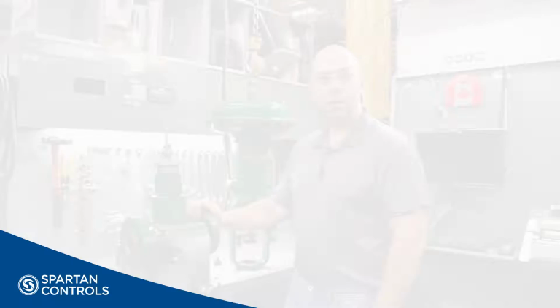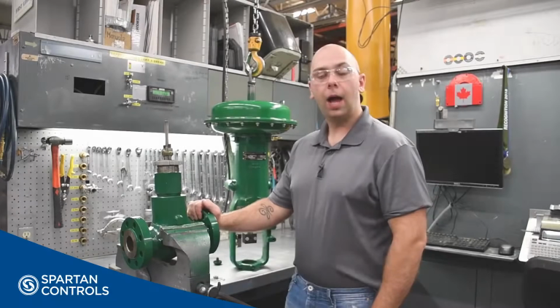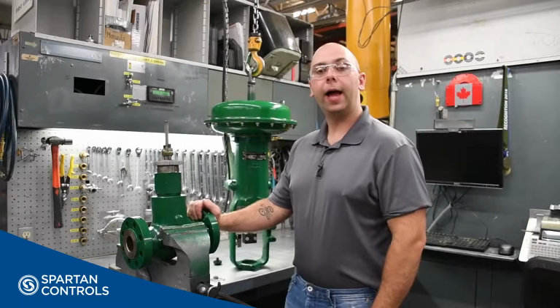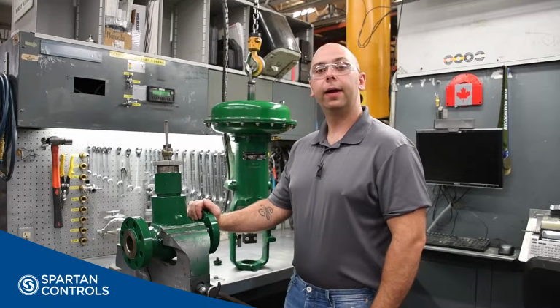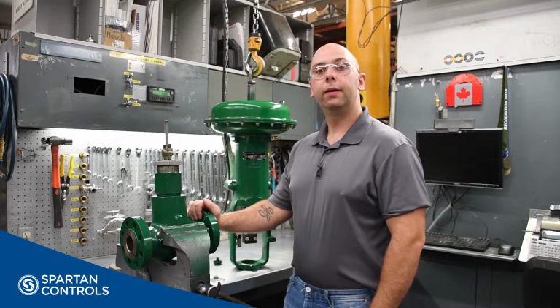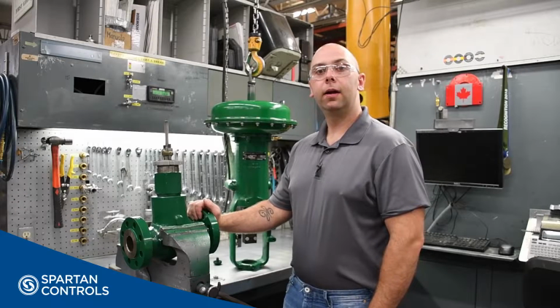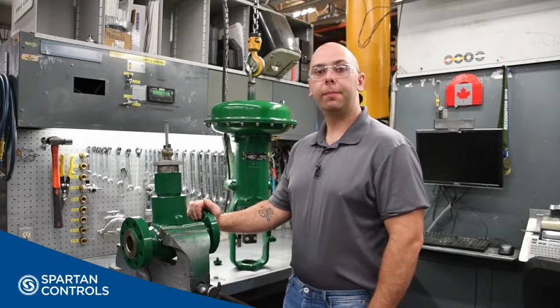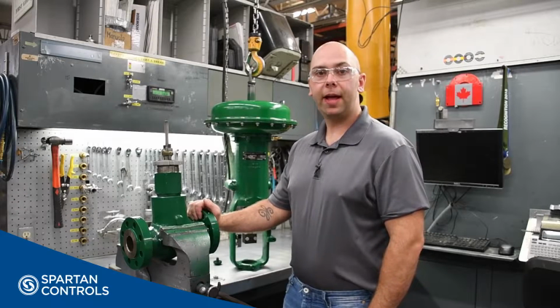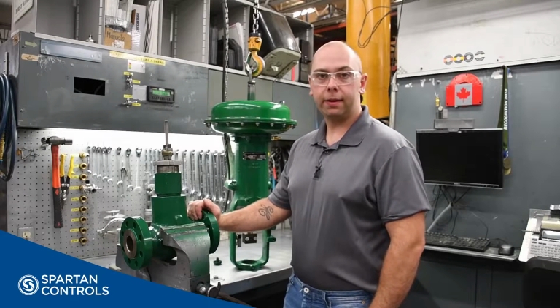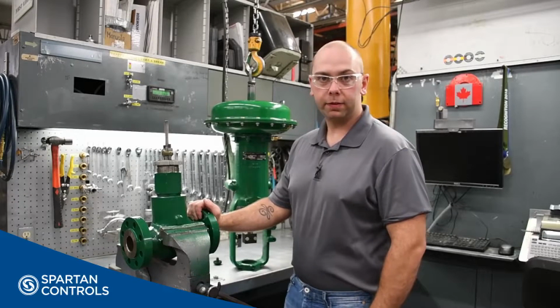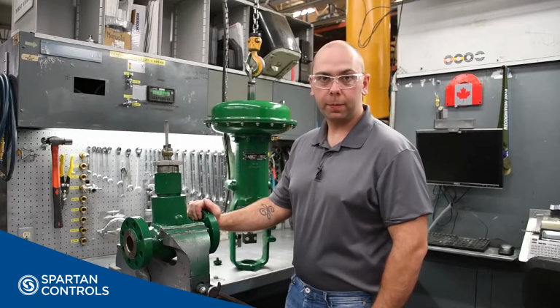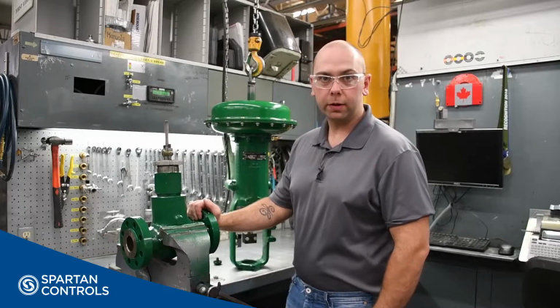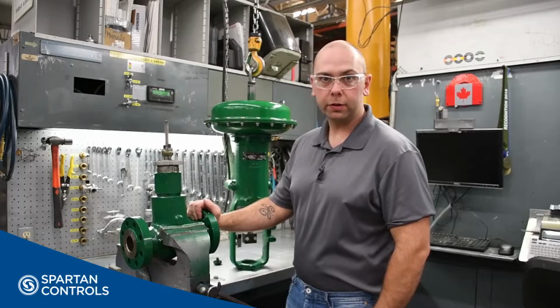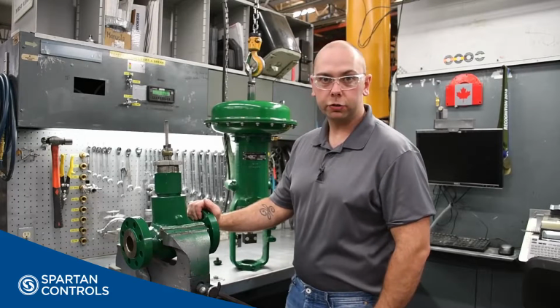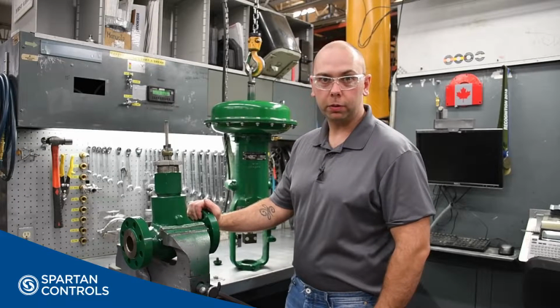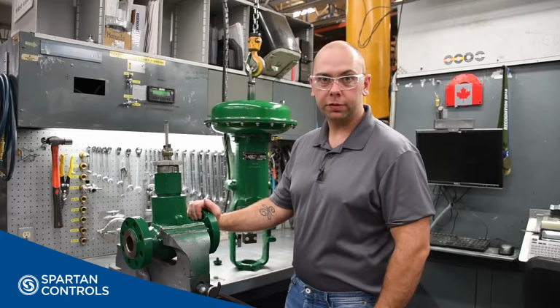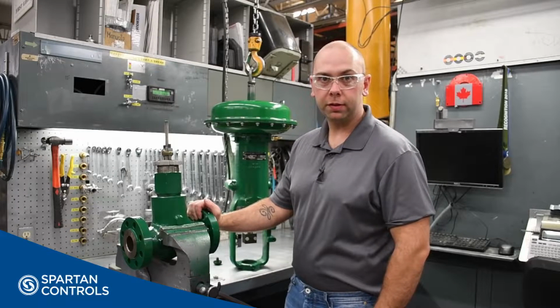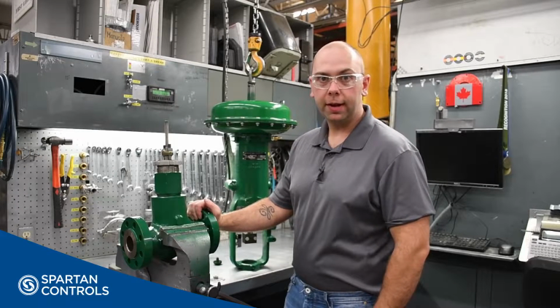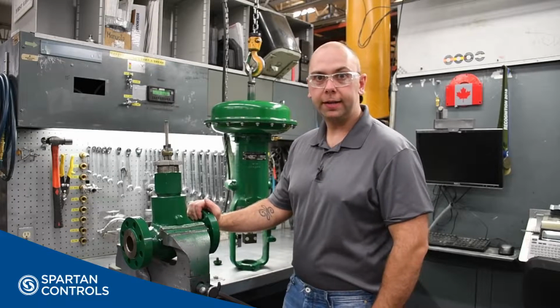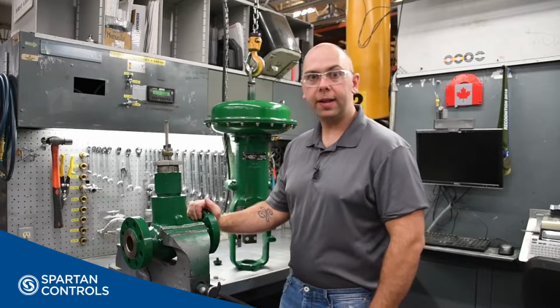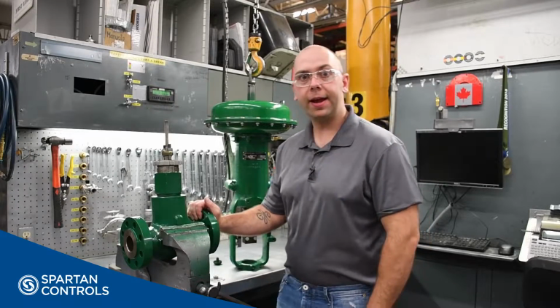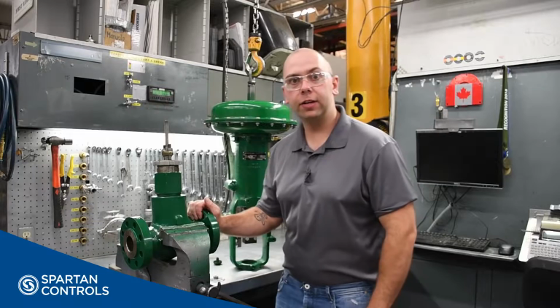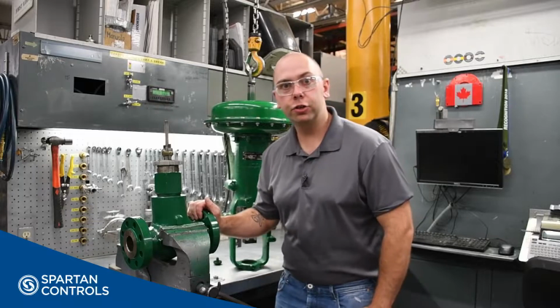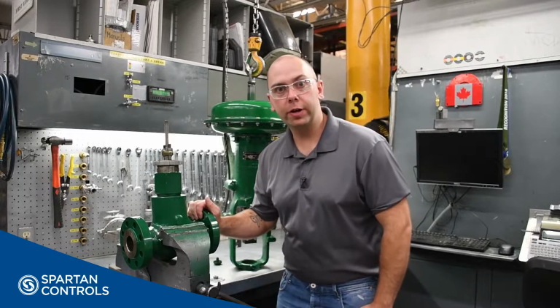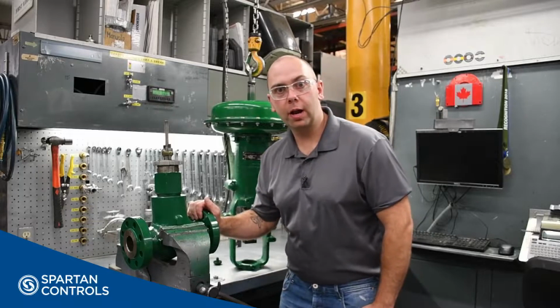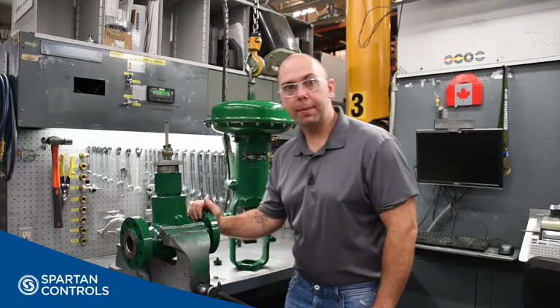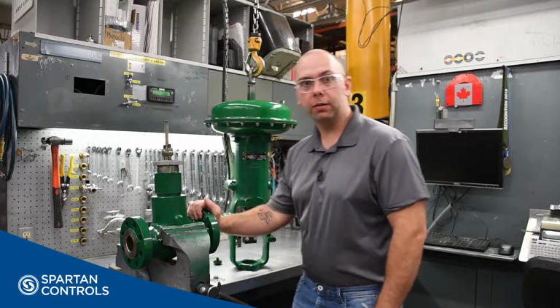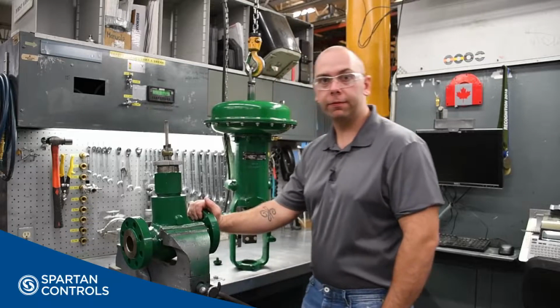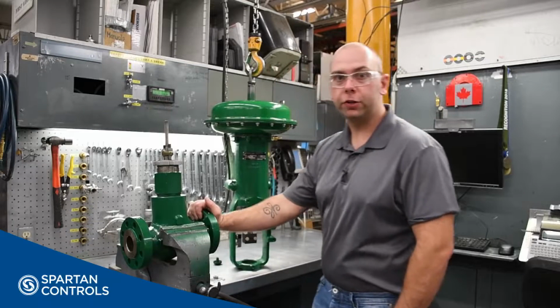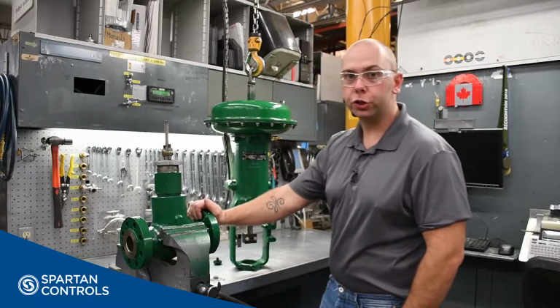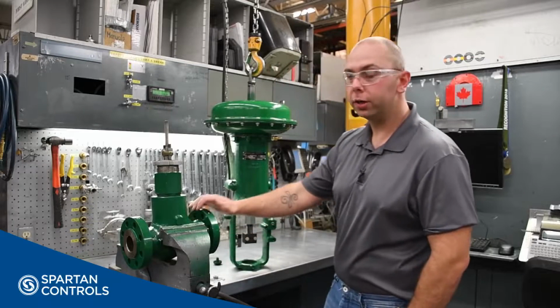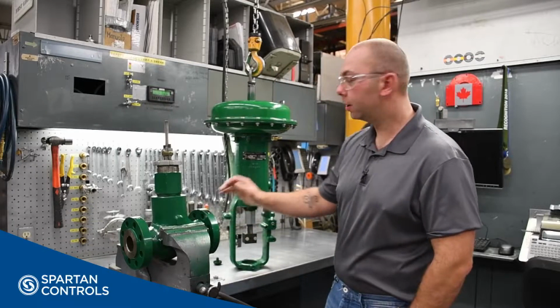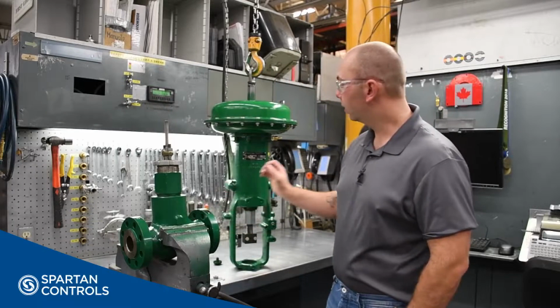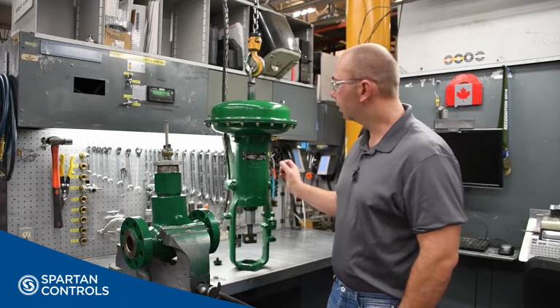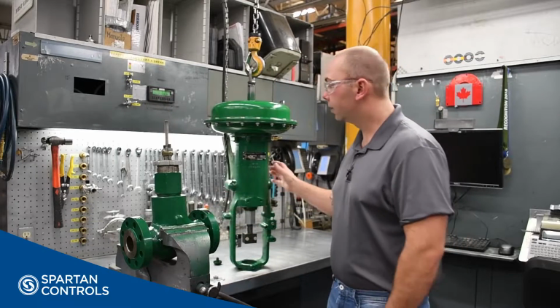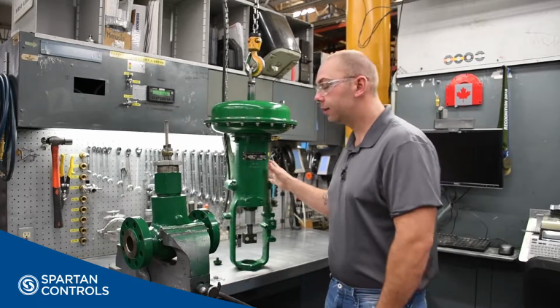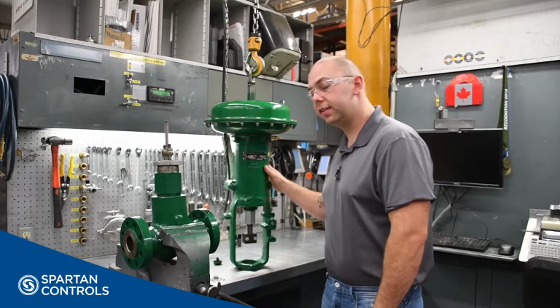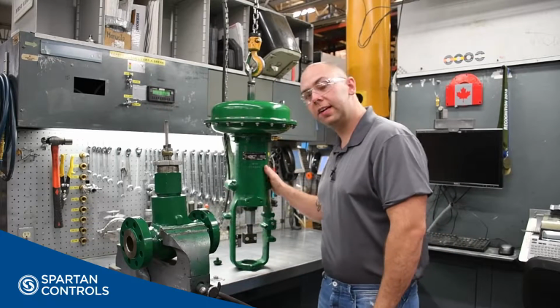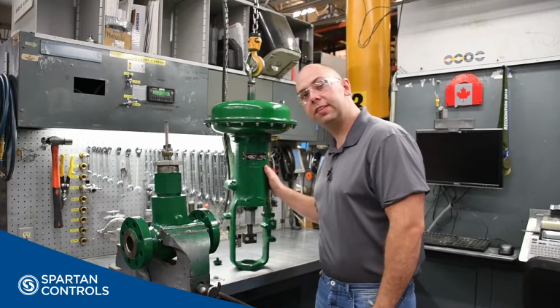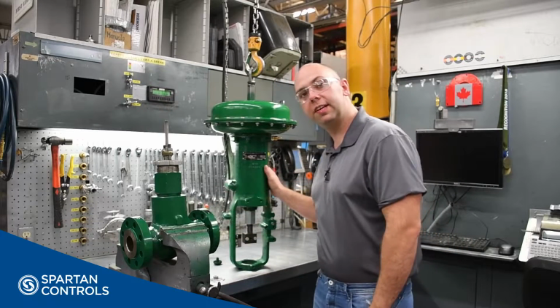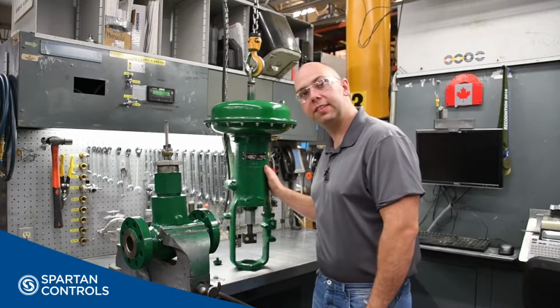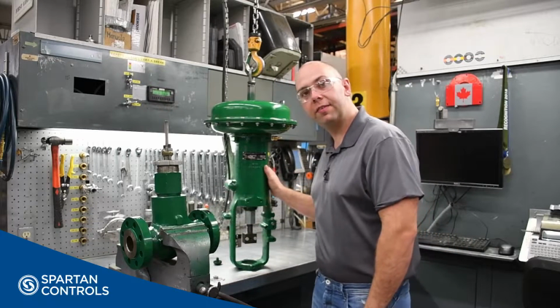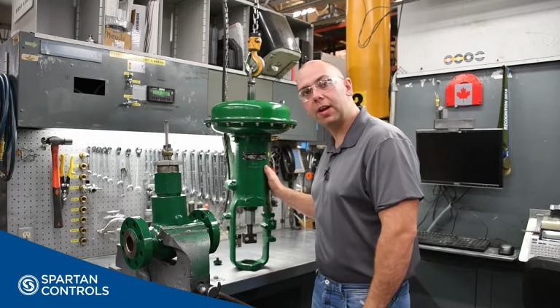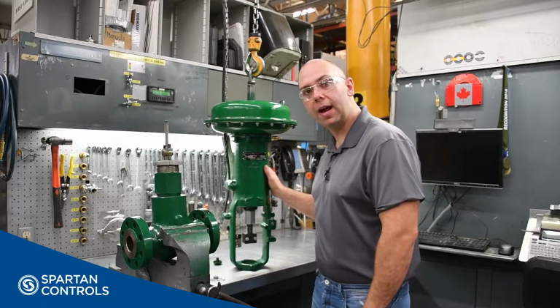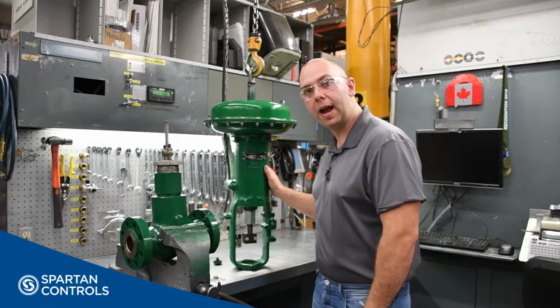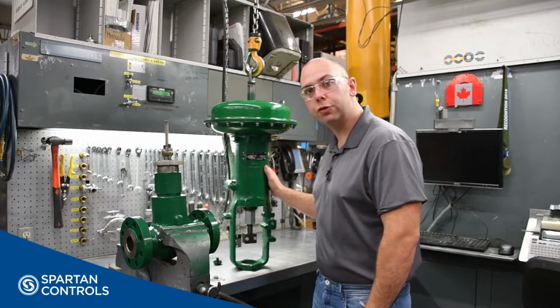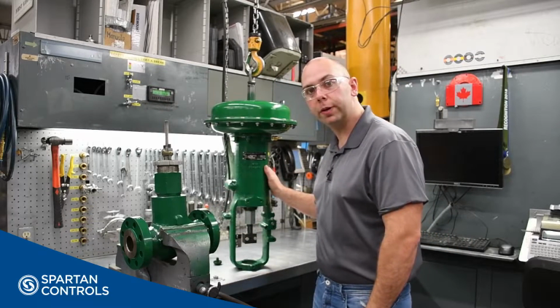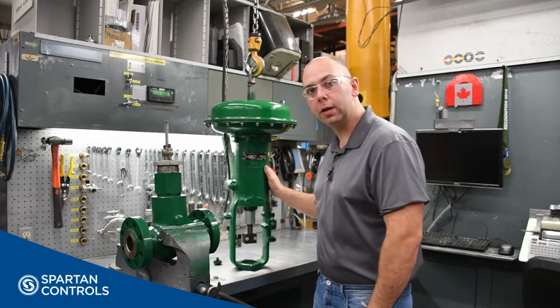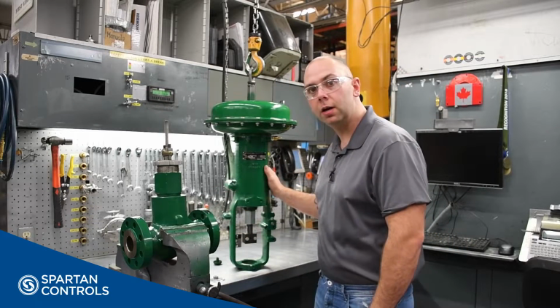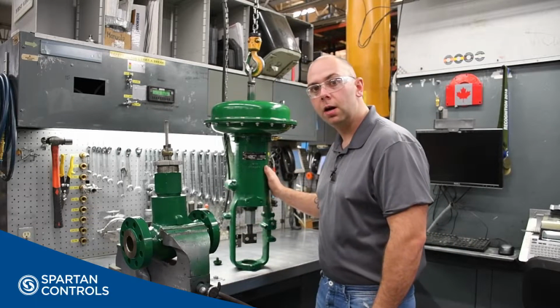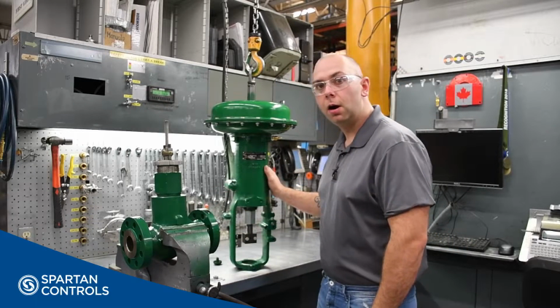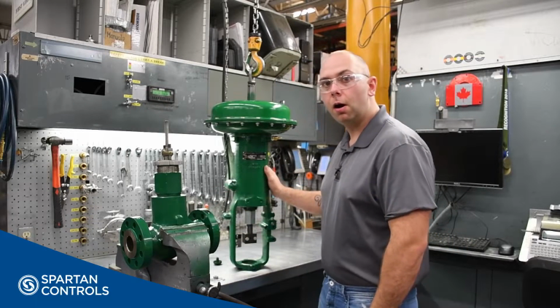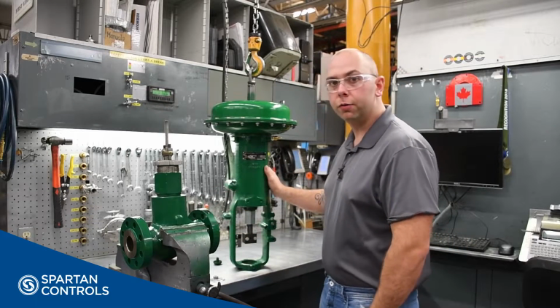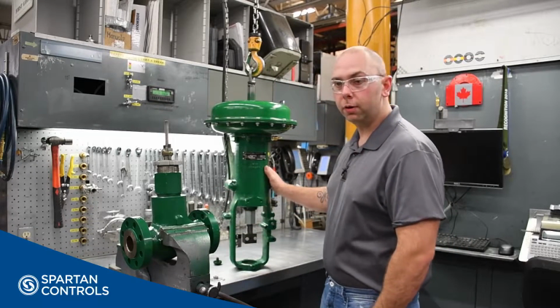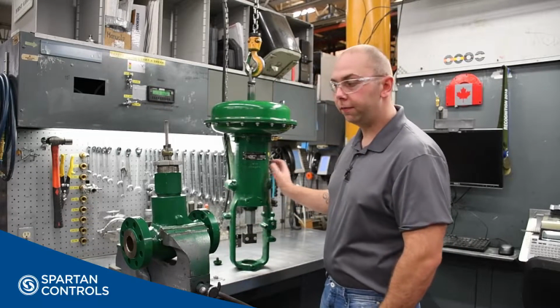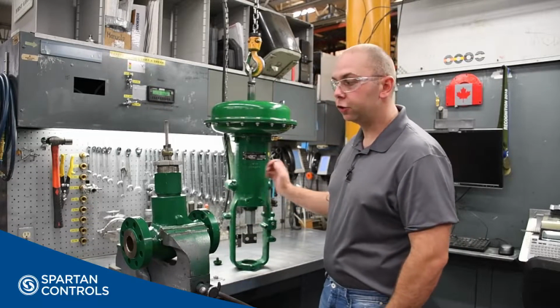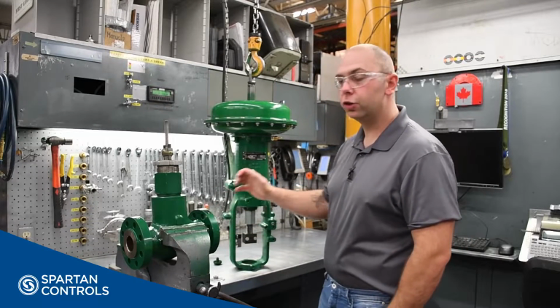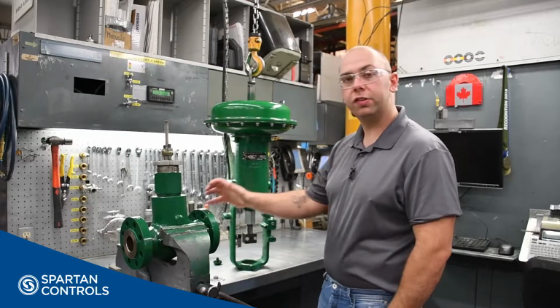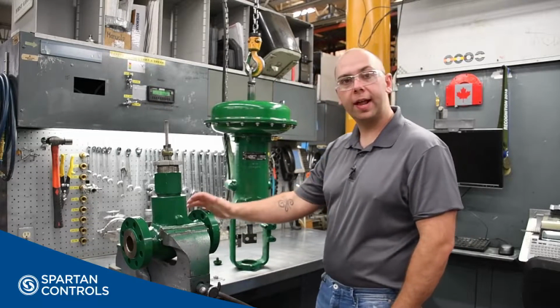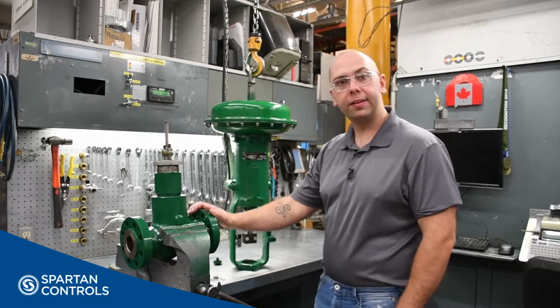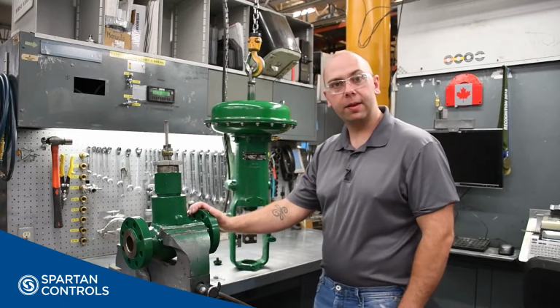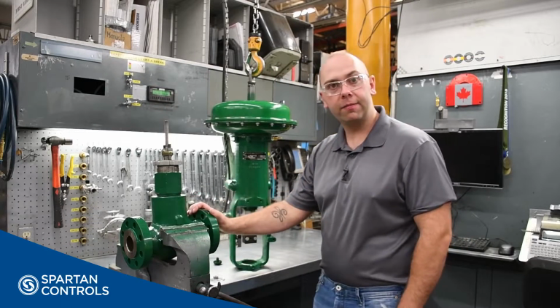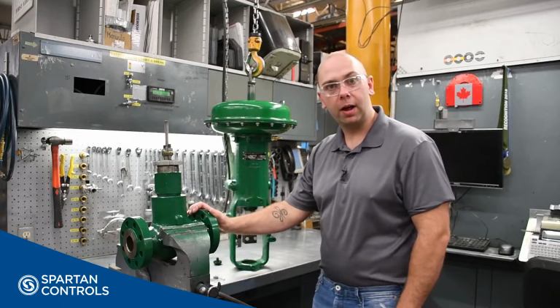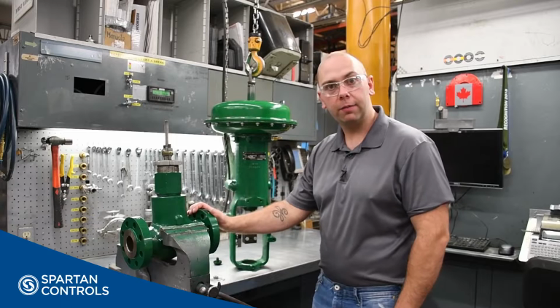Hi, I'm Landon with Spartan Controls and today I'm going to show you how to mount a Fisher 667i actuator onto a Fisher sliding stem valve.